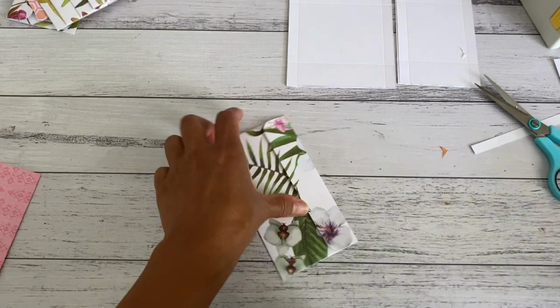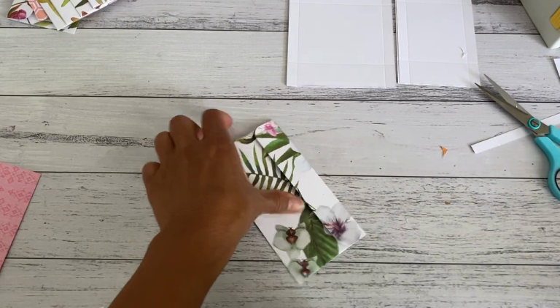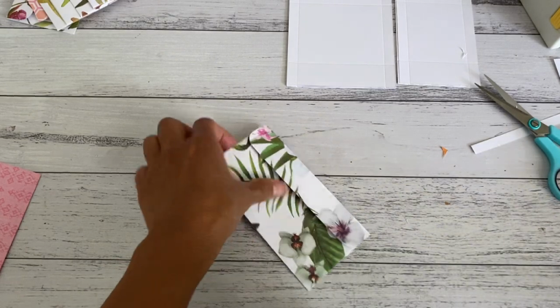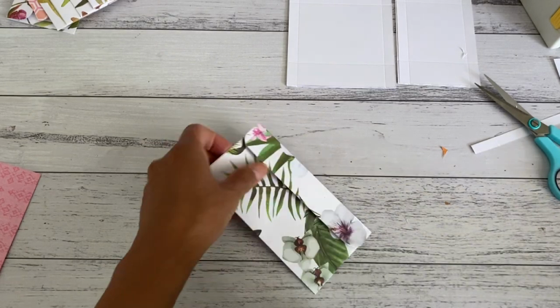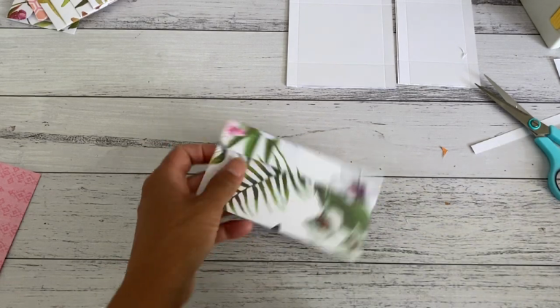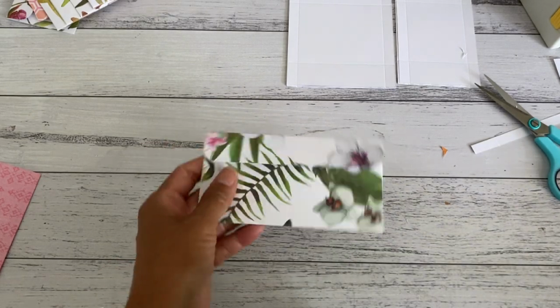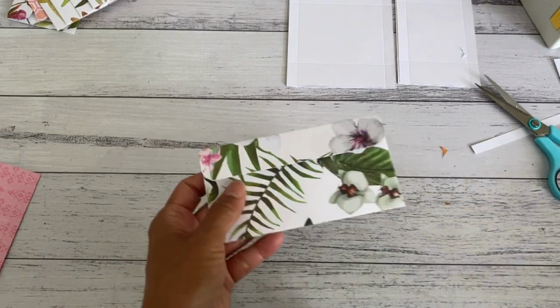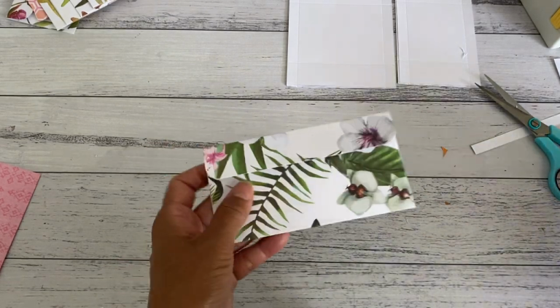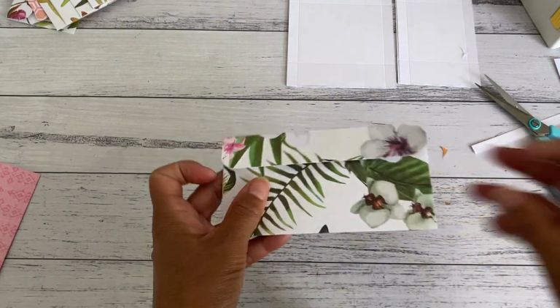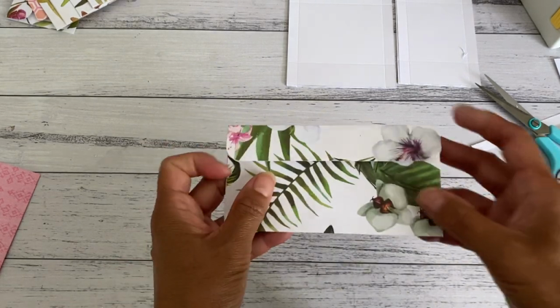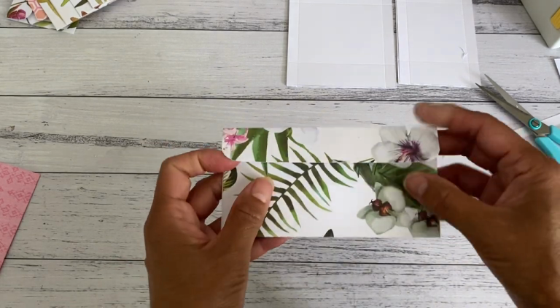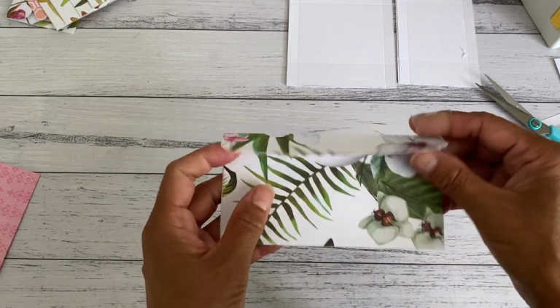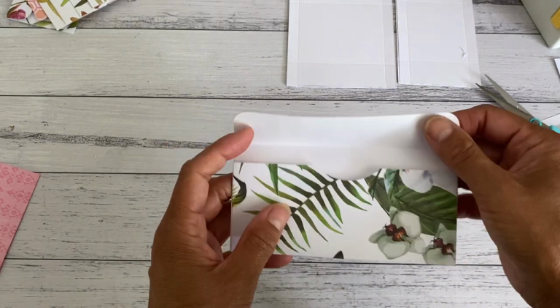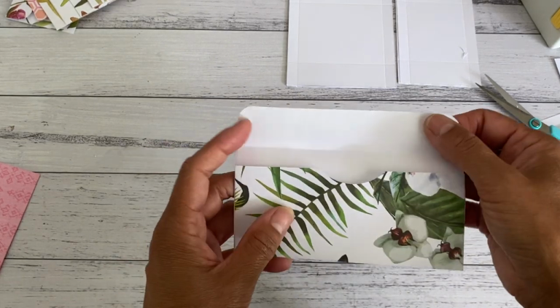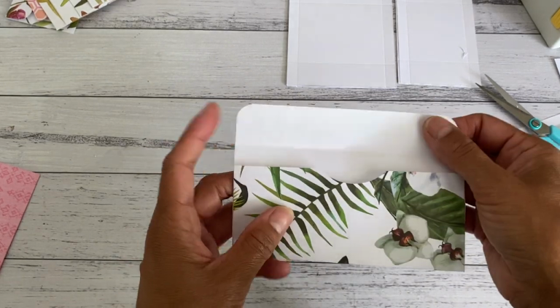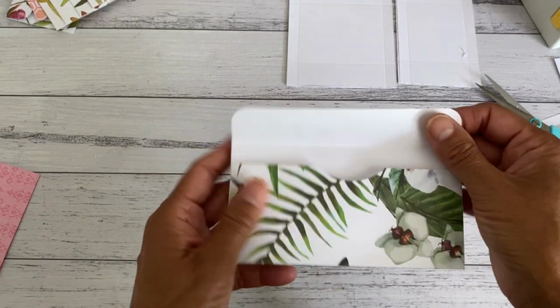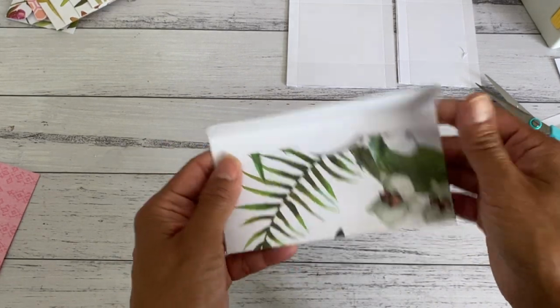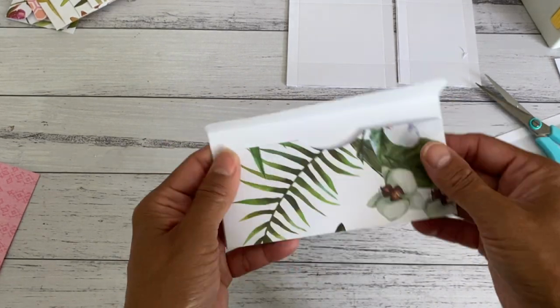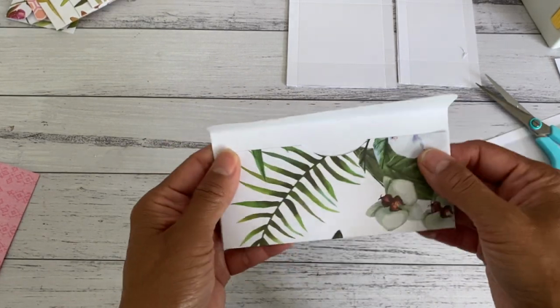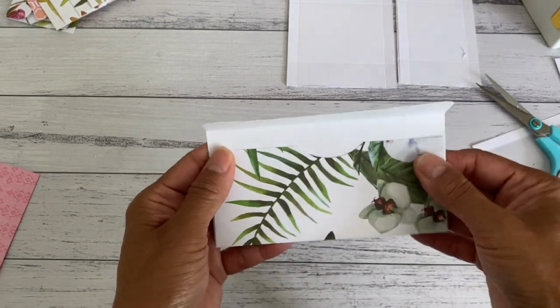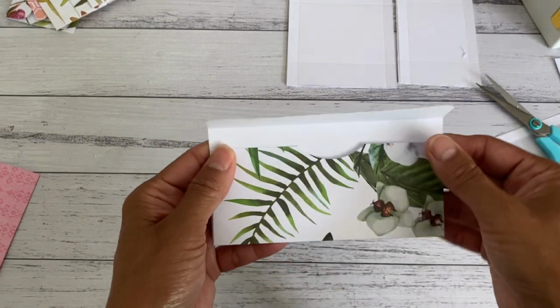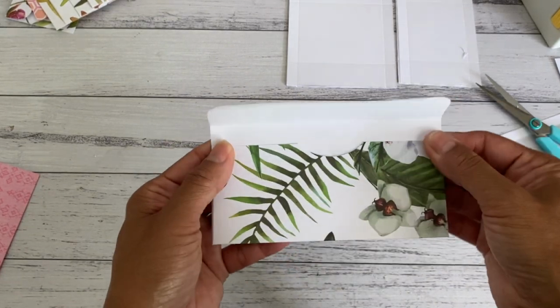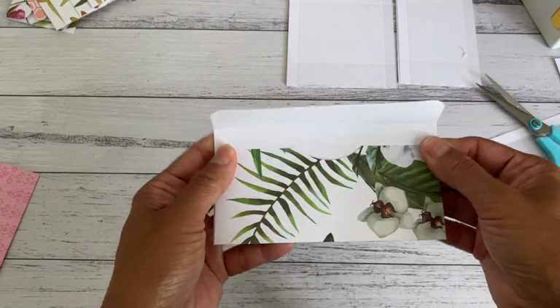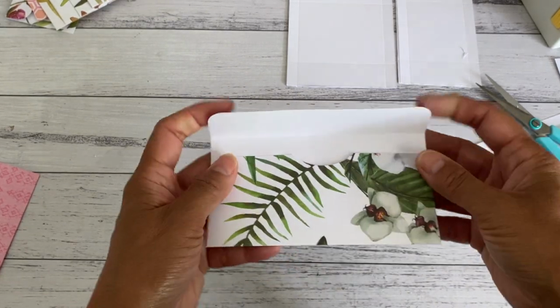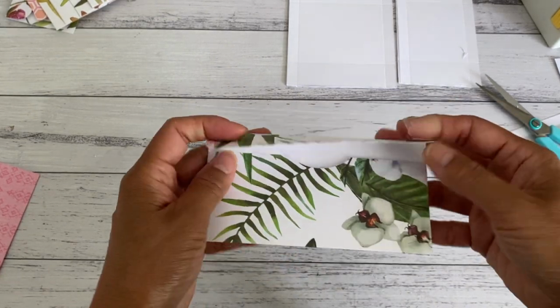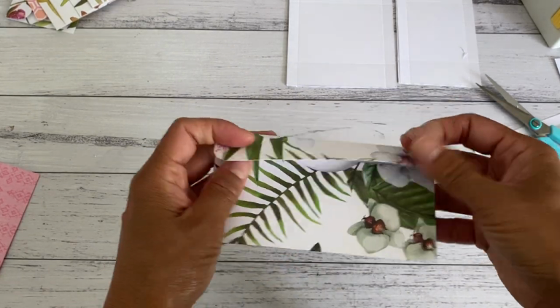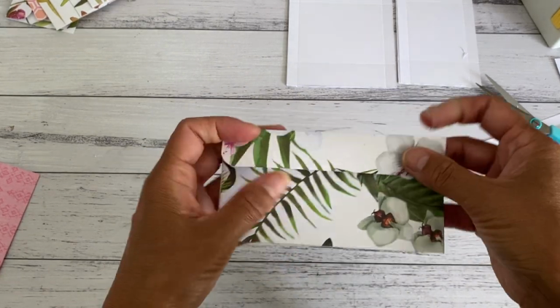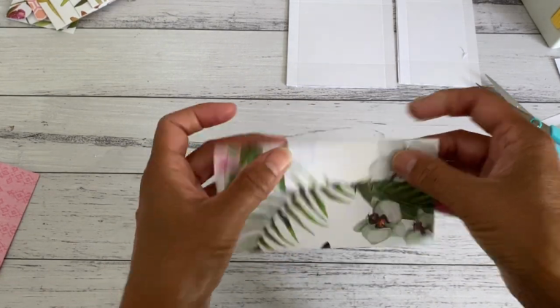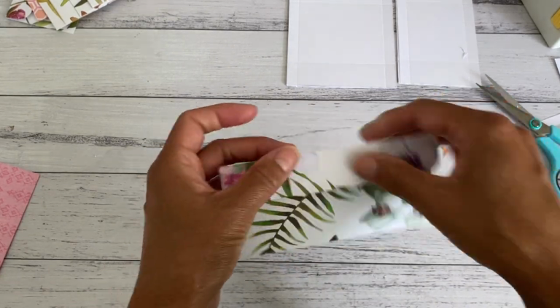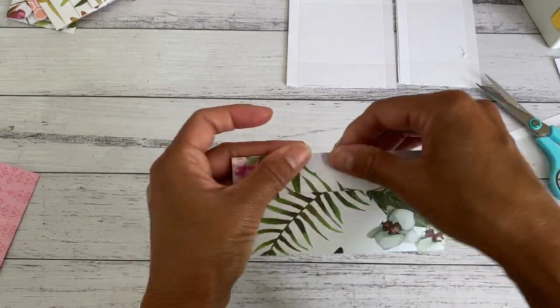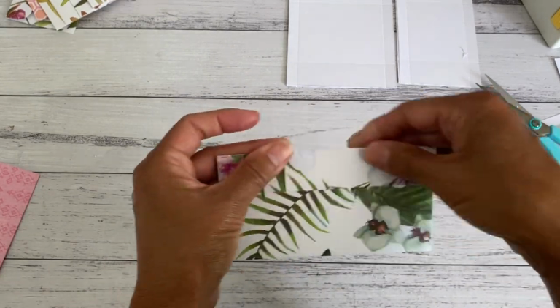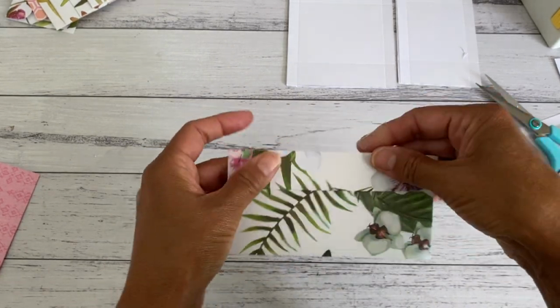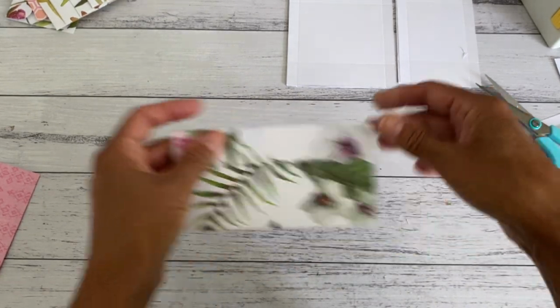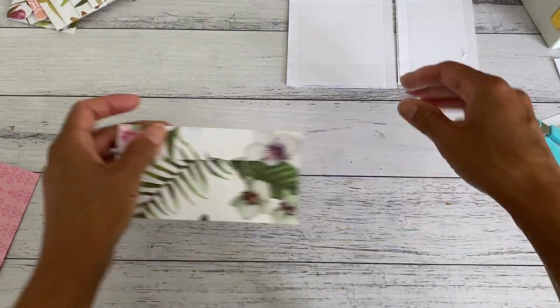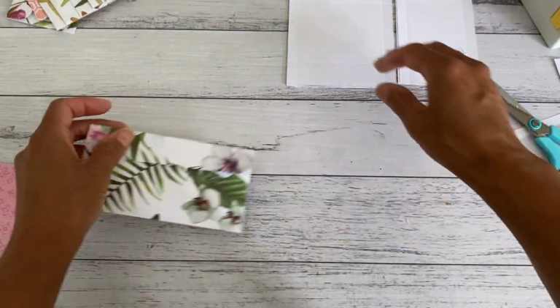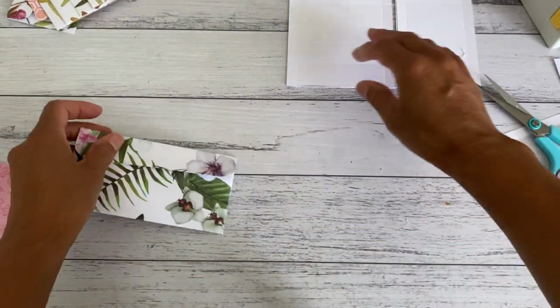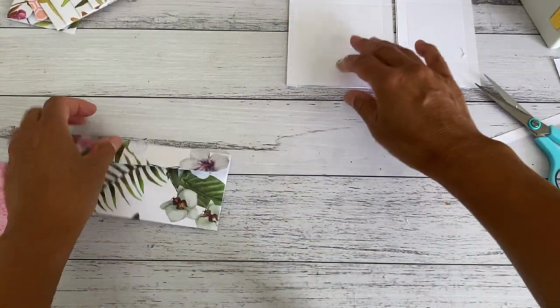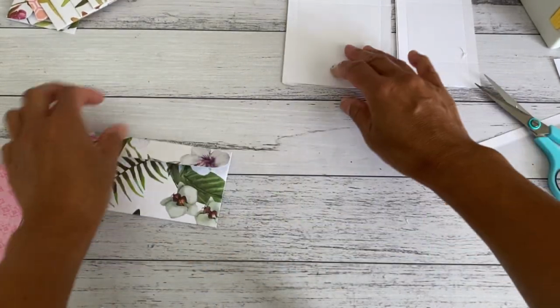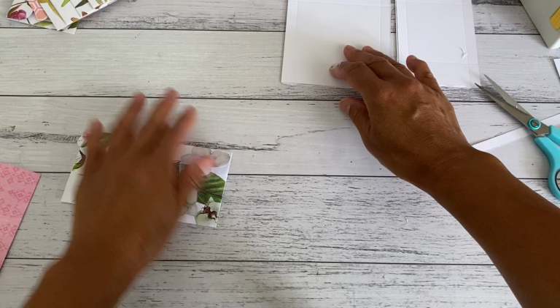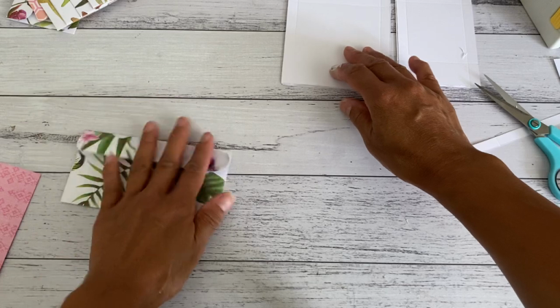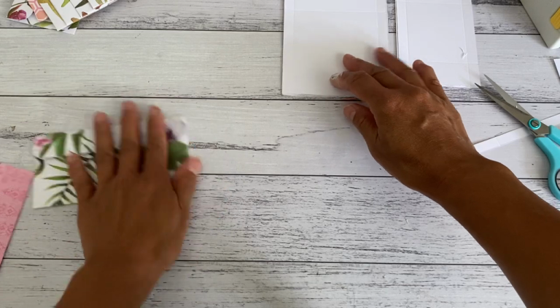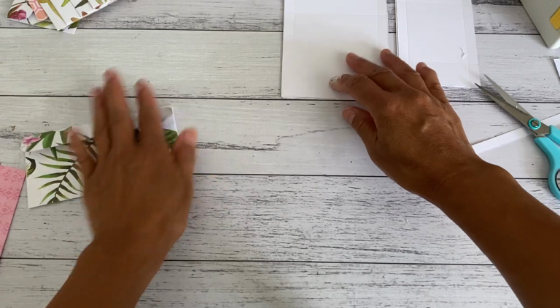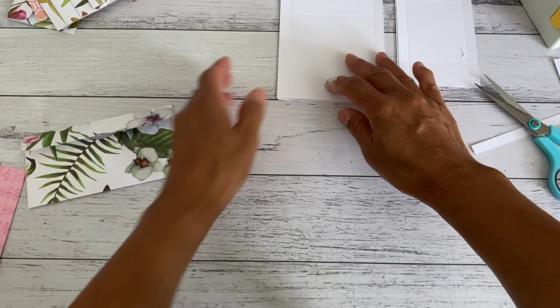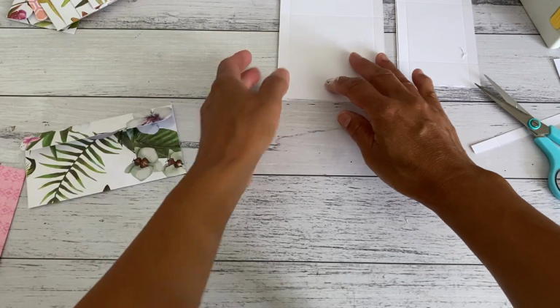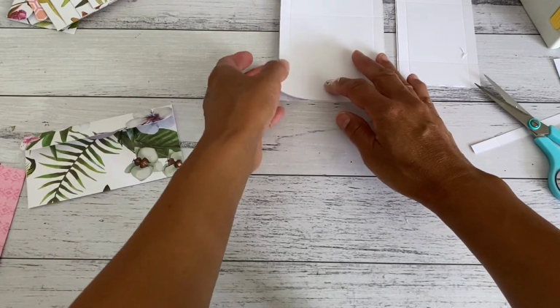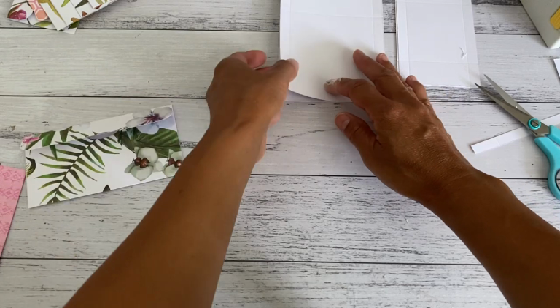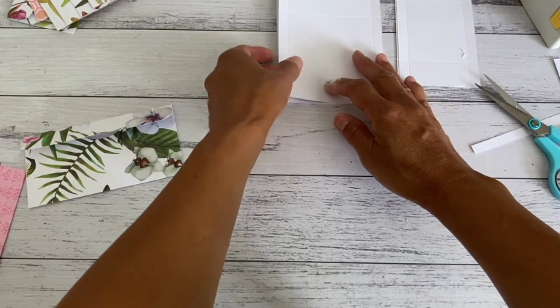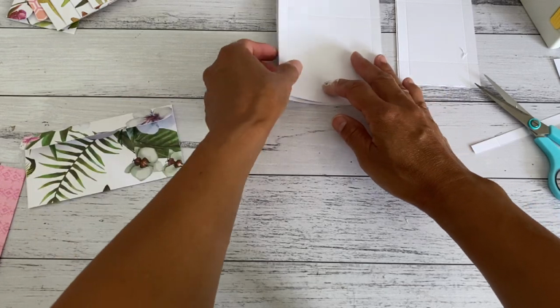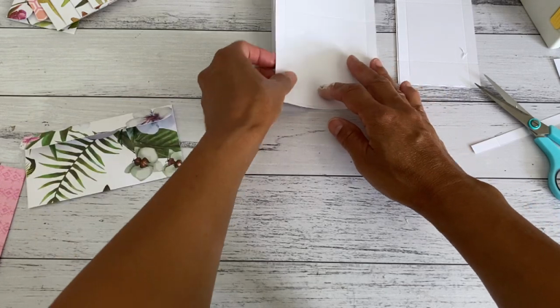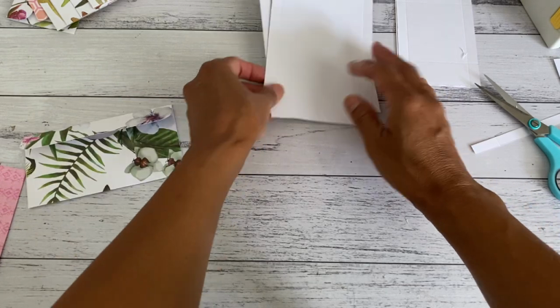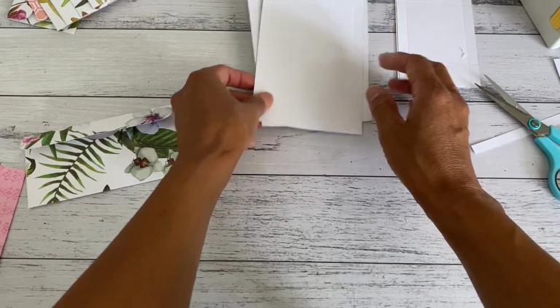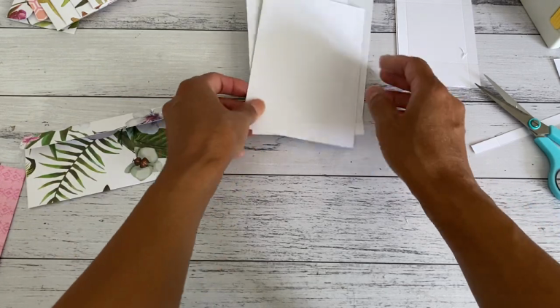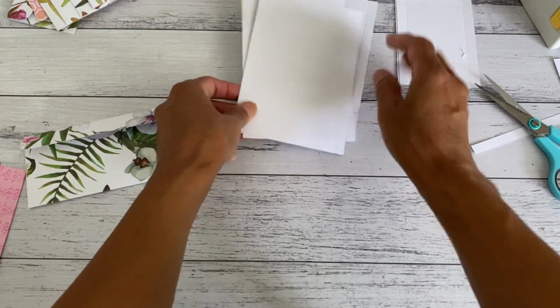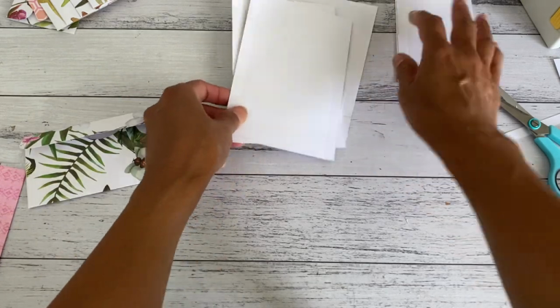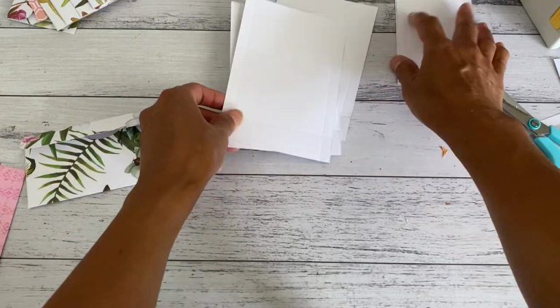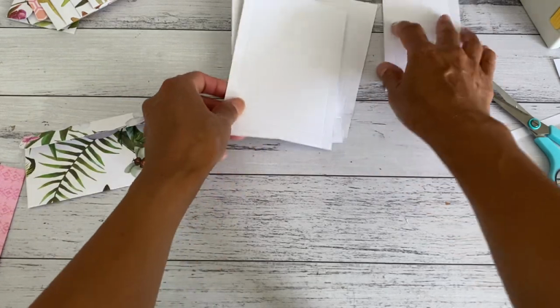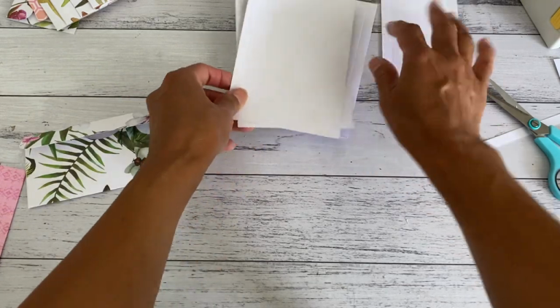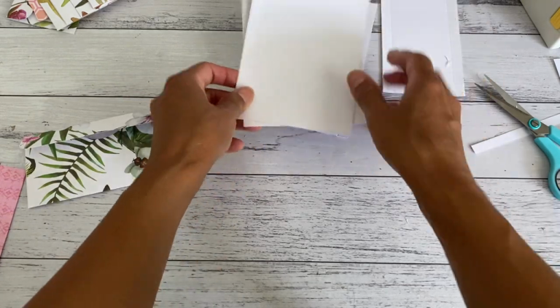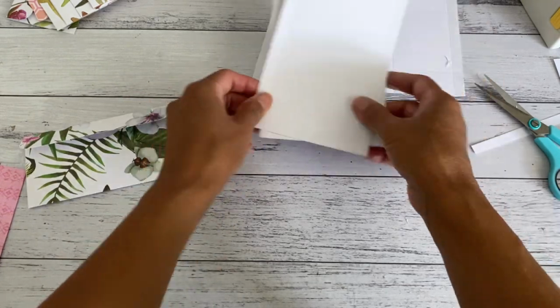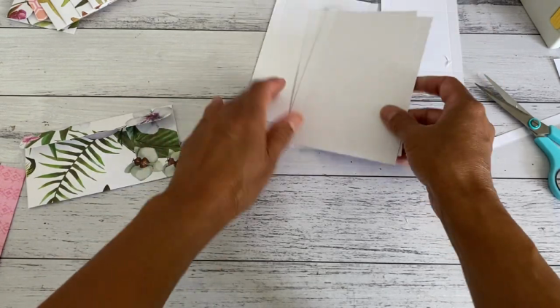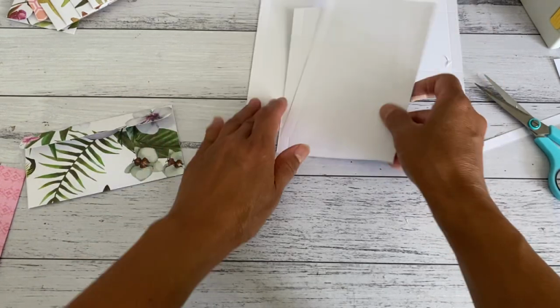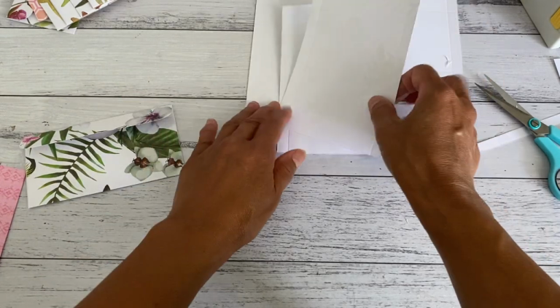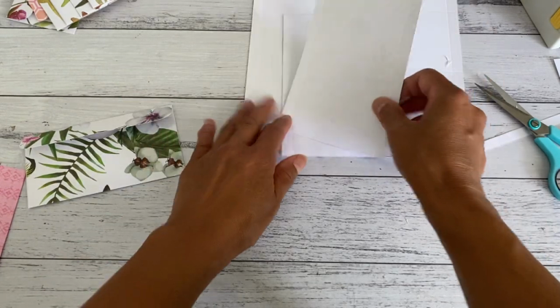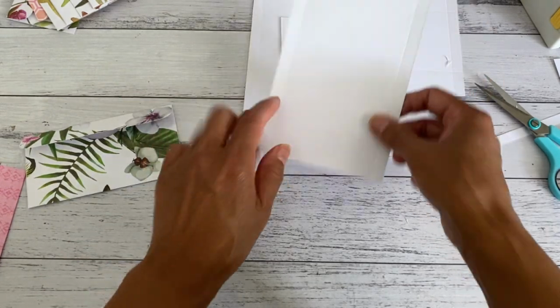Now you've got your slimline envelope complete.